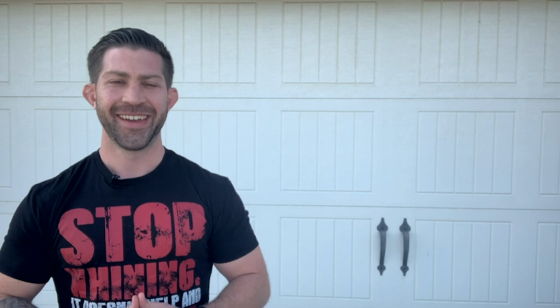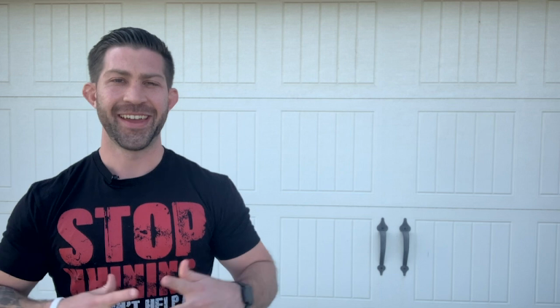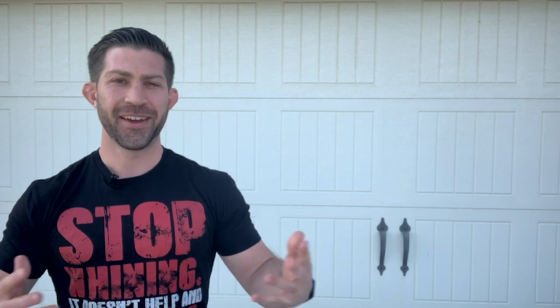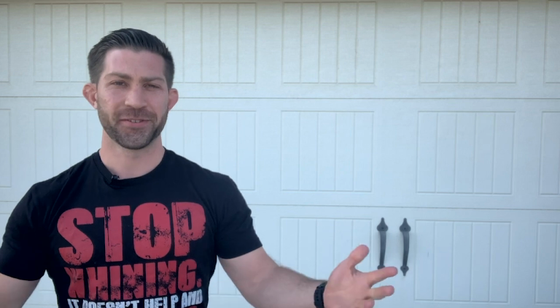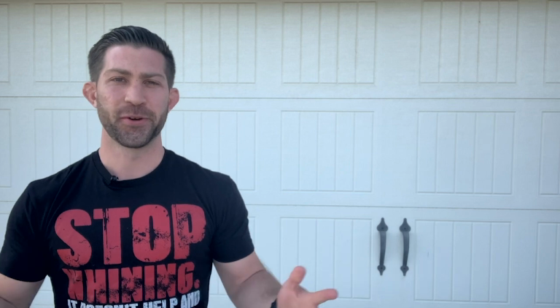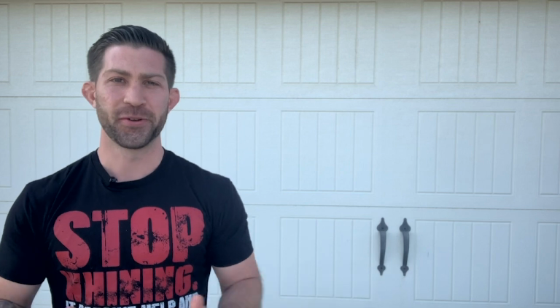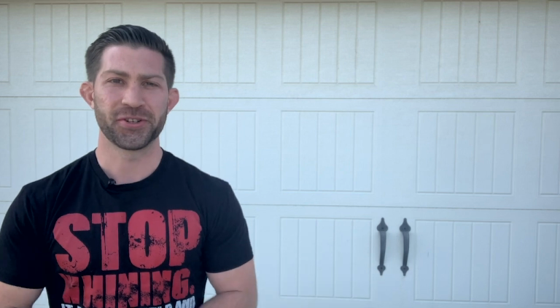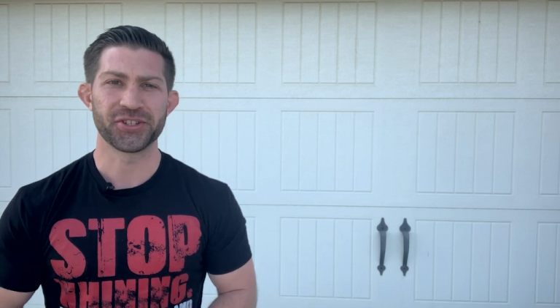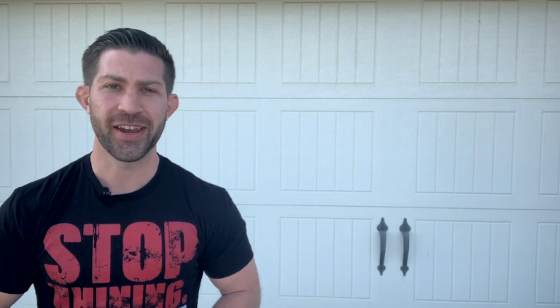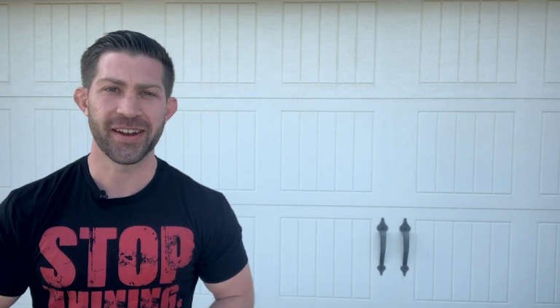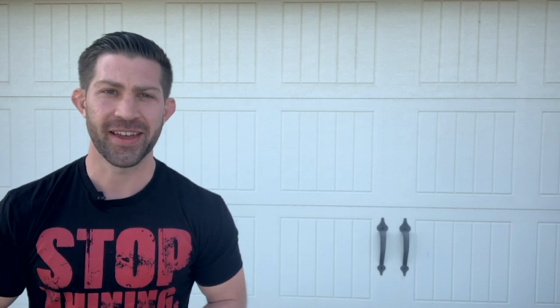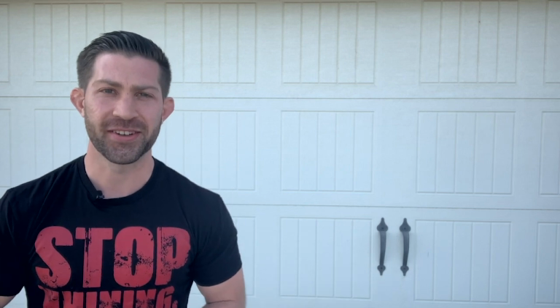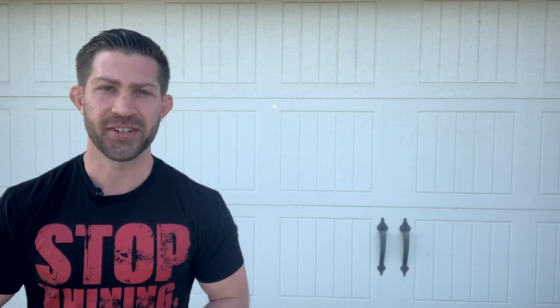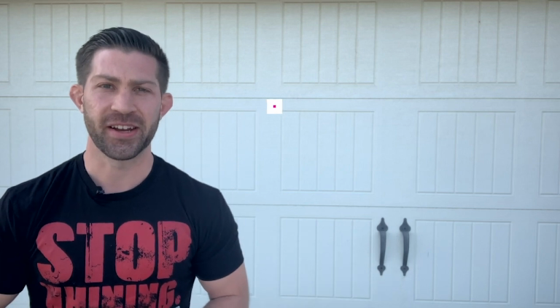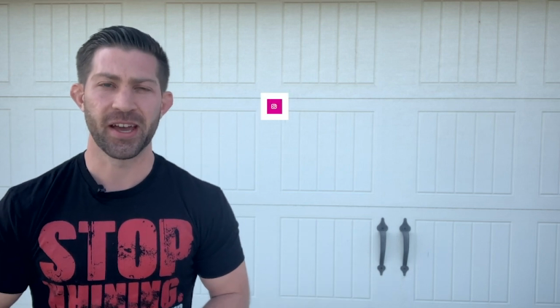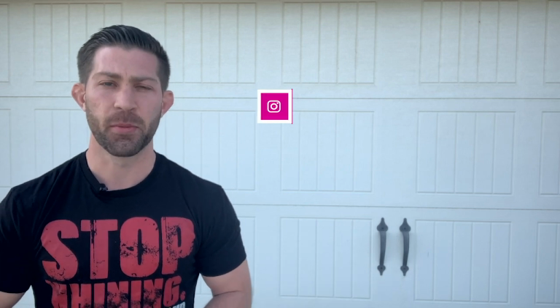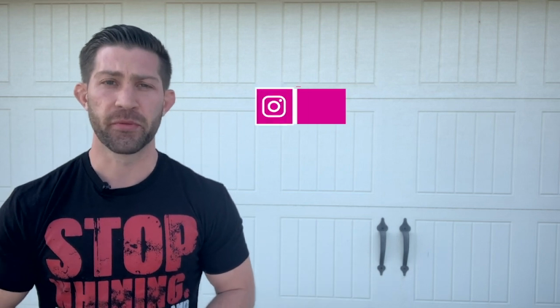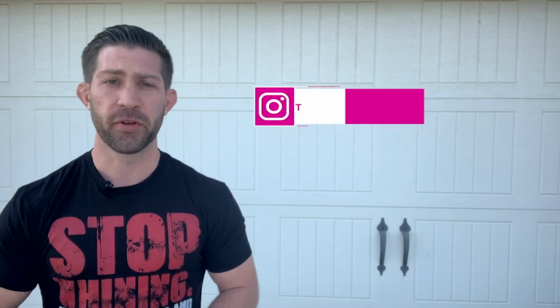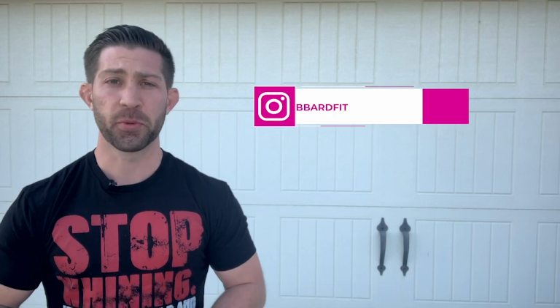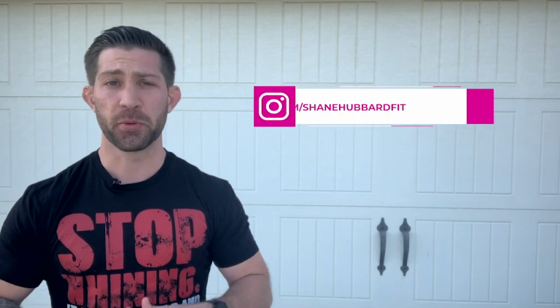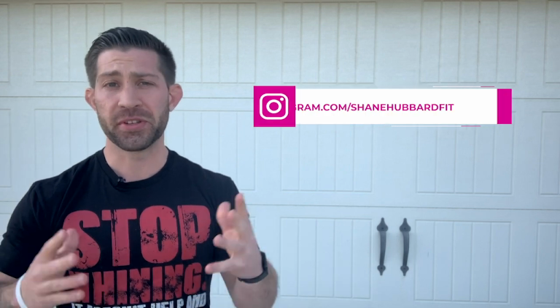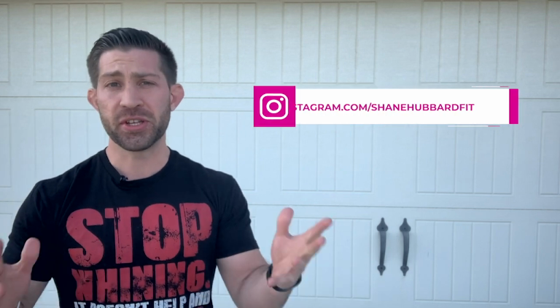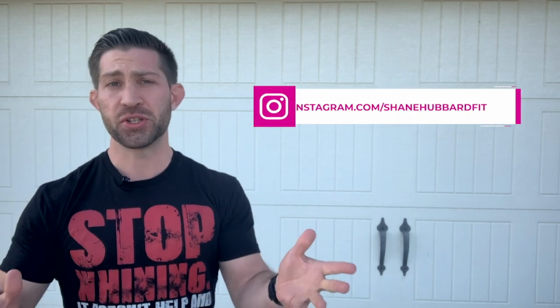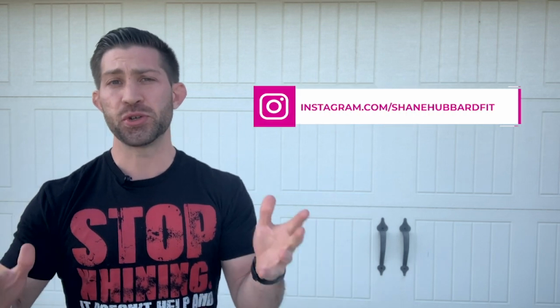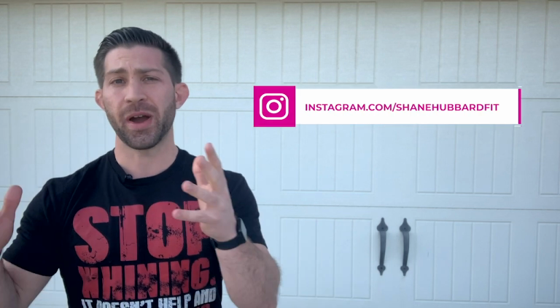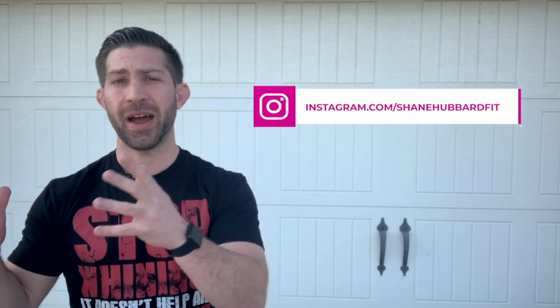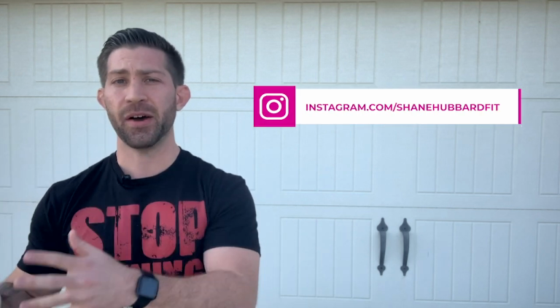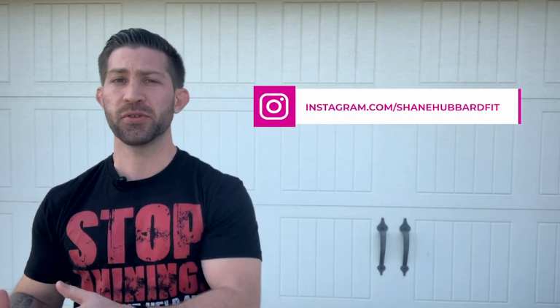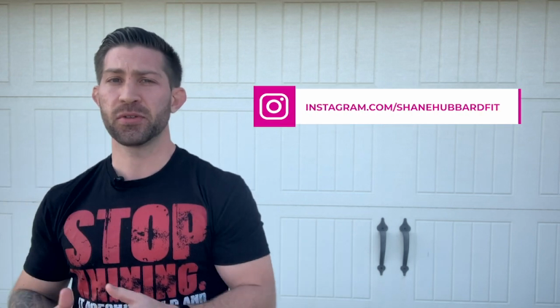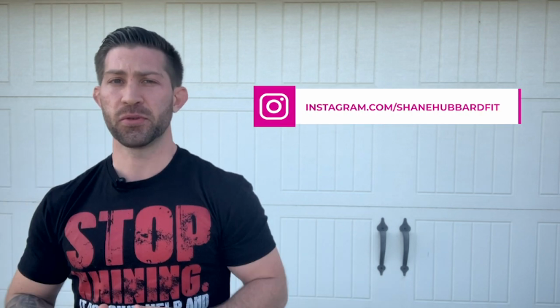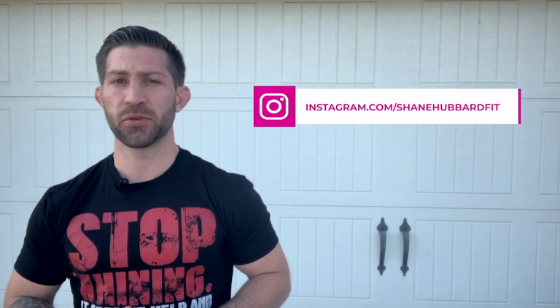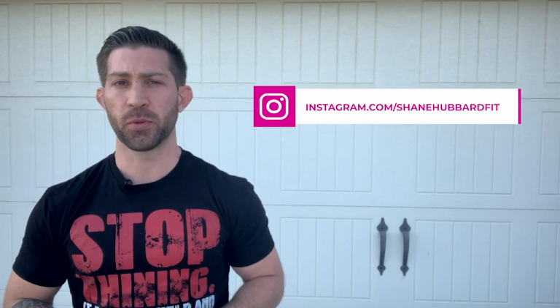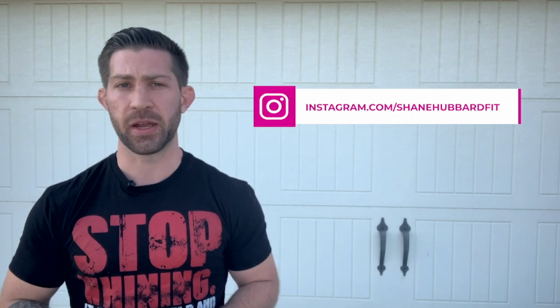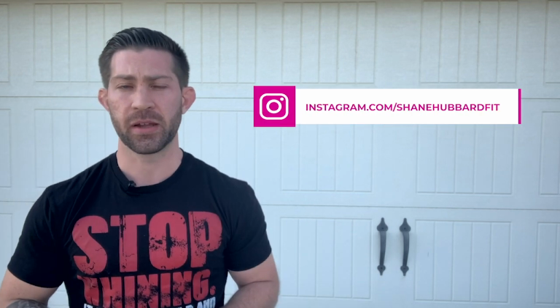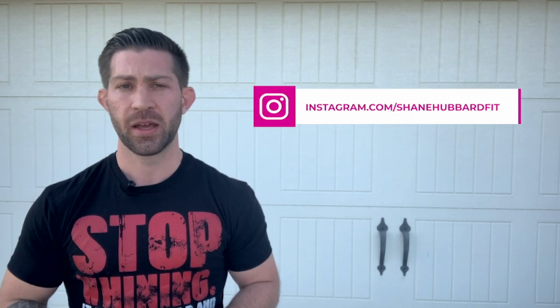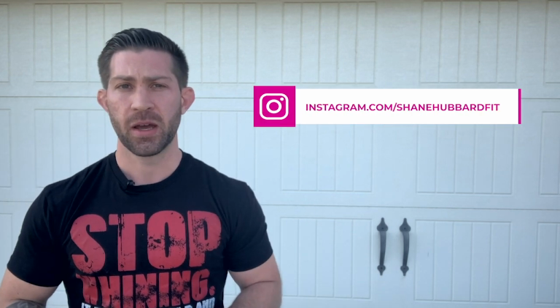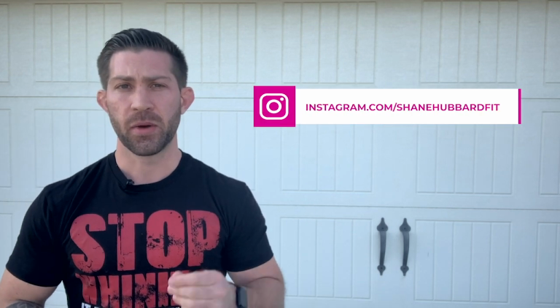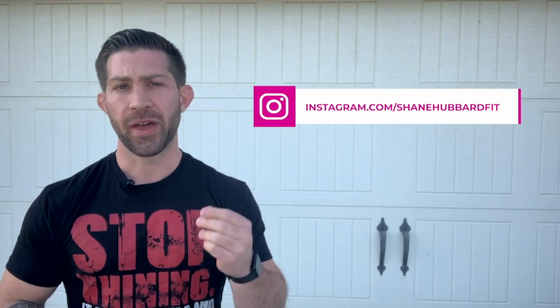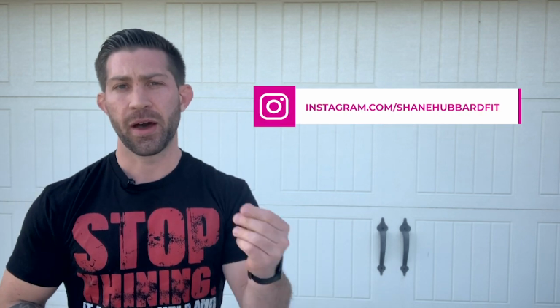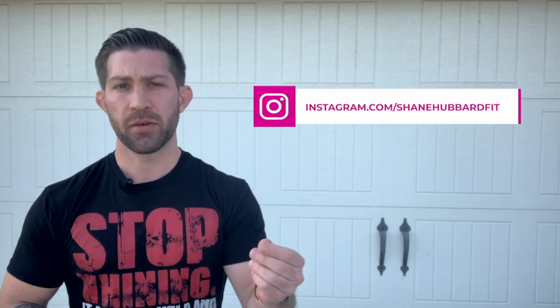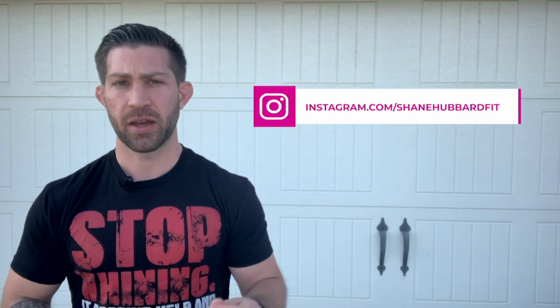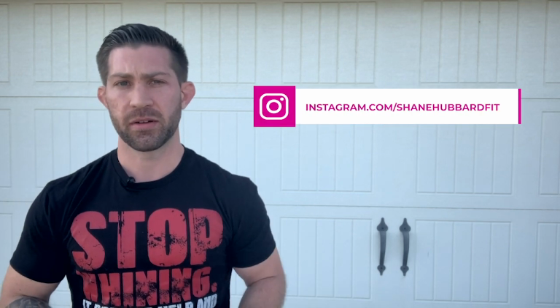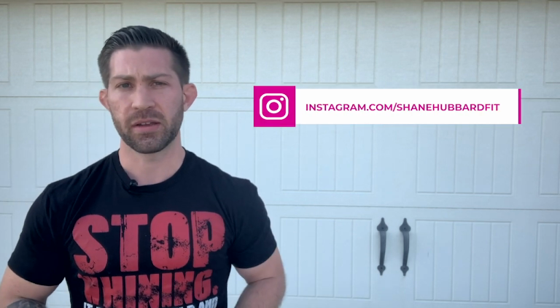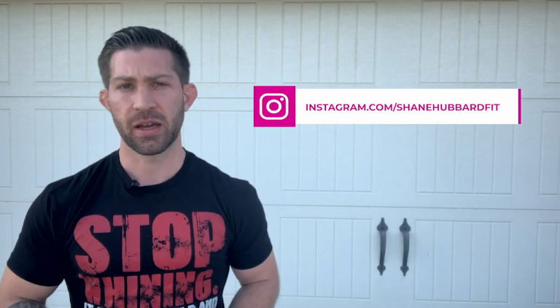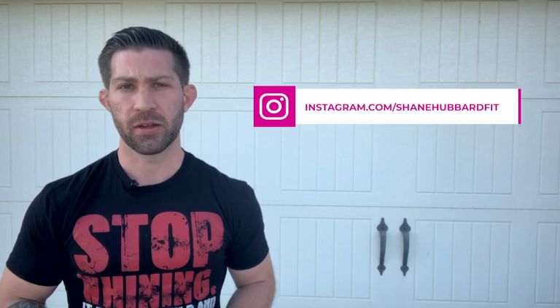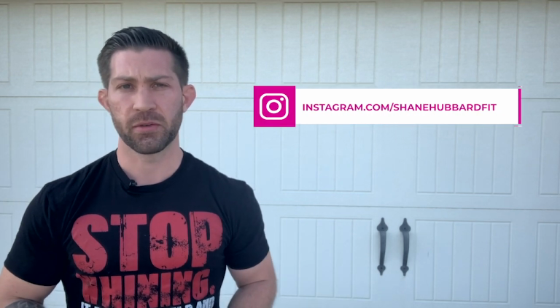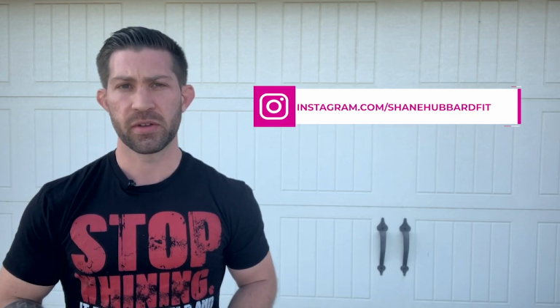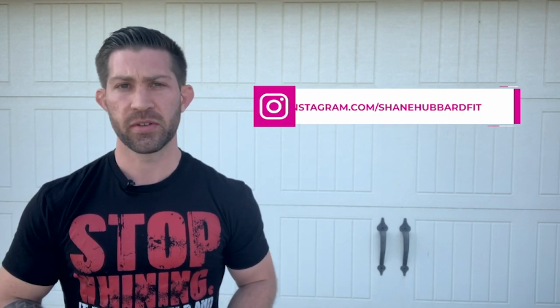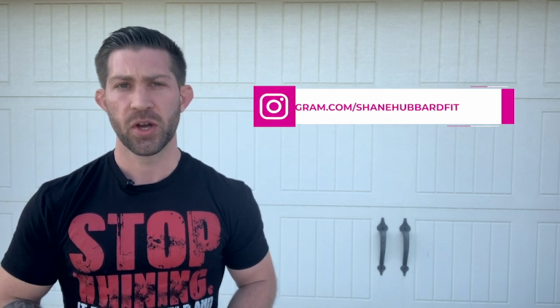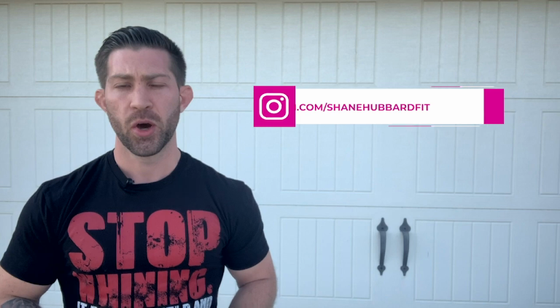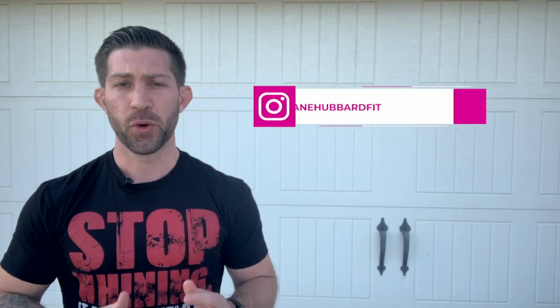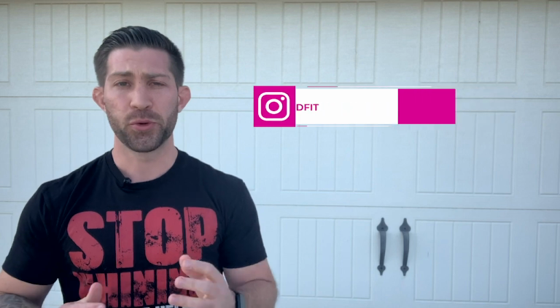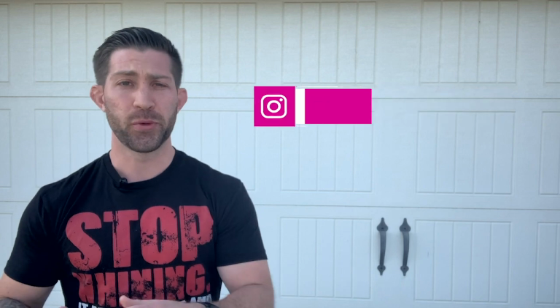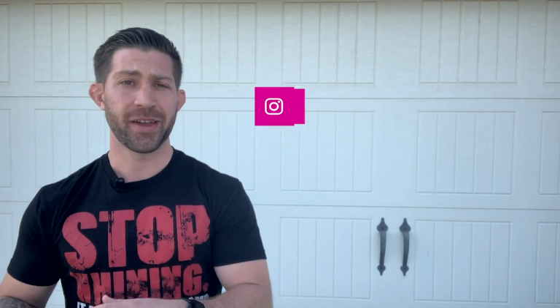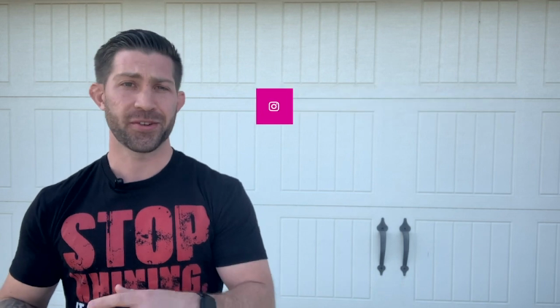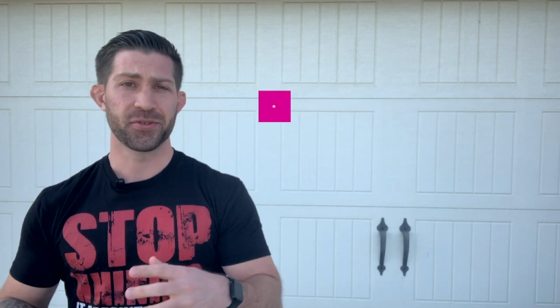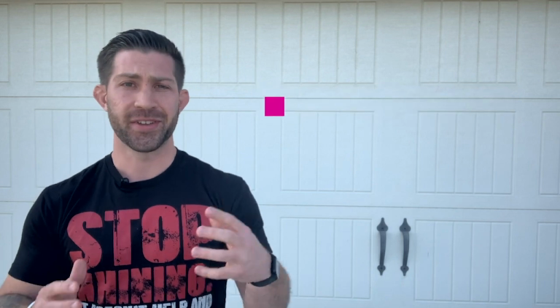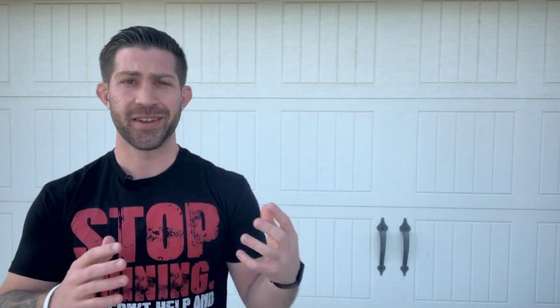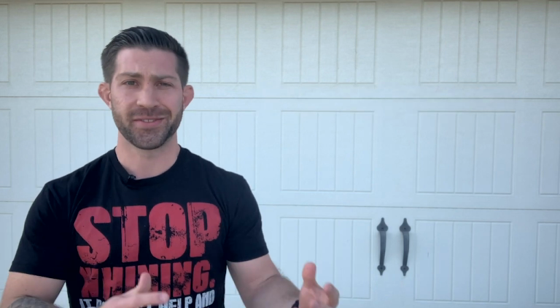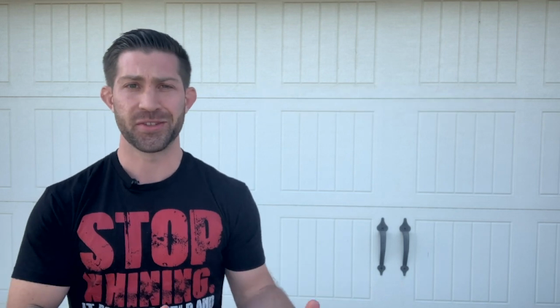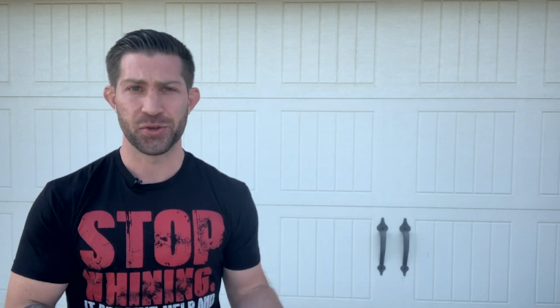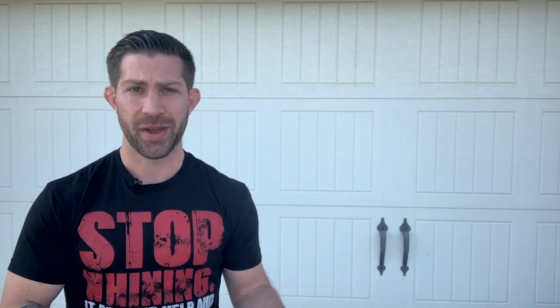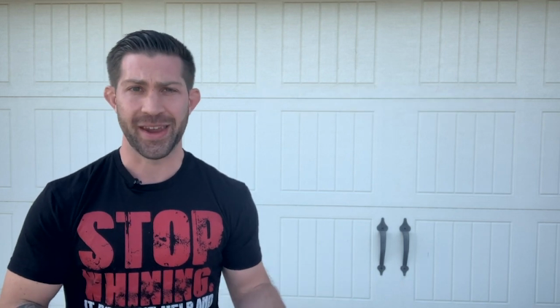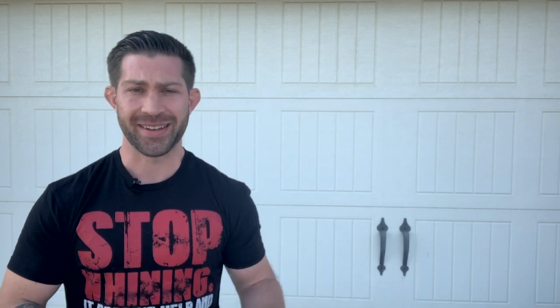Hey, how's it going? Shane at Shane Hubbard Fit, where we teach you how to lose weight without counting calories or doing exercise that you hate.